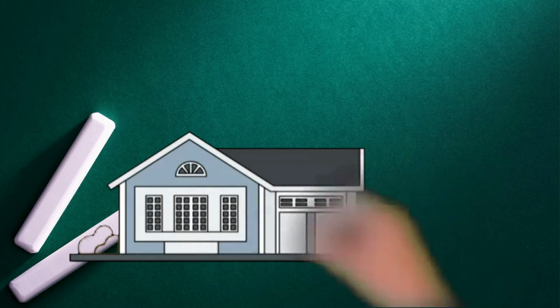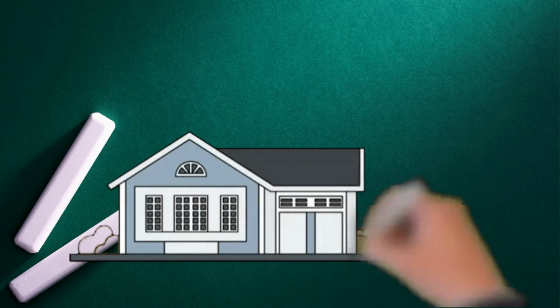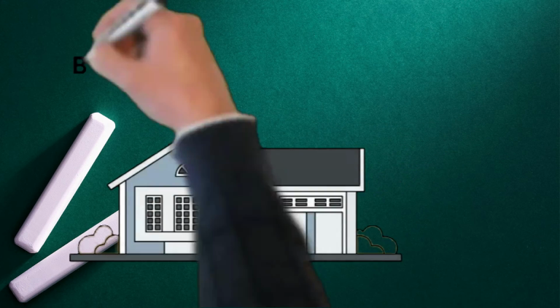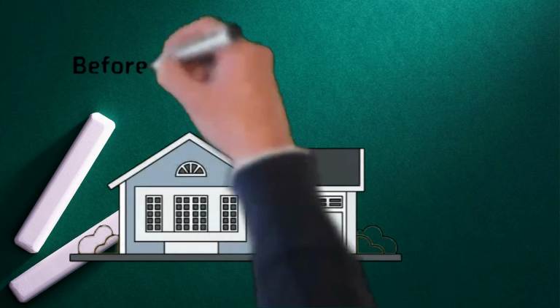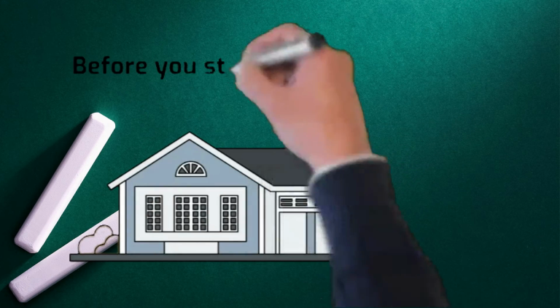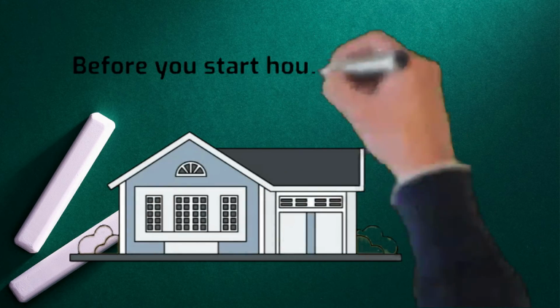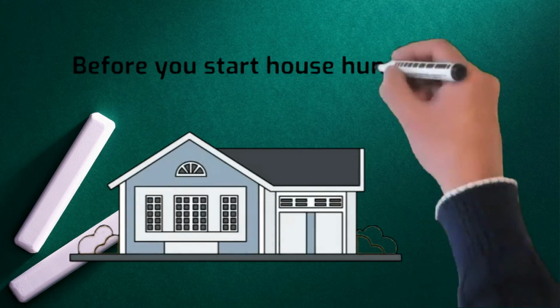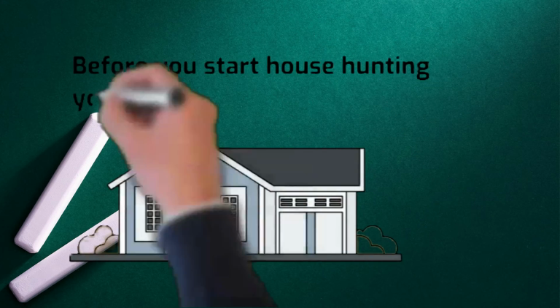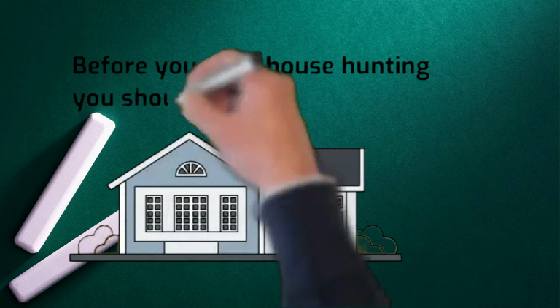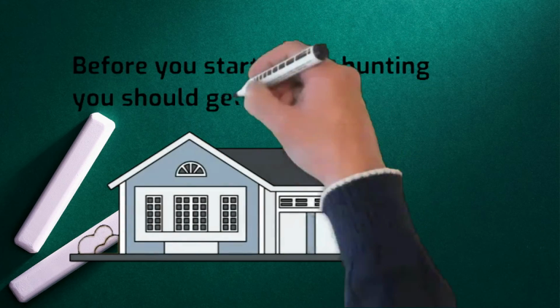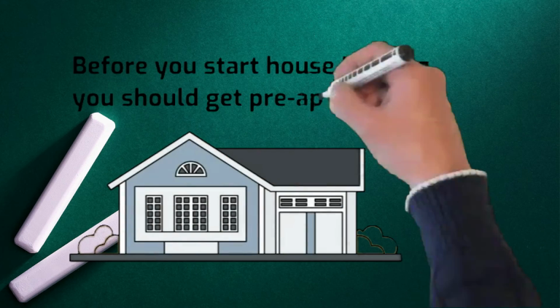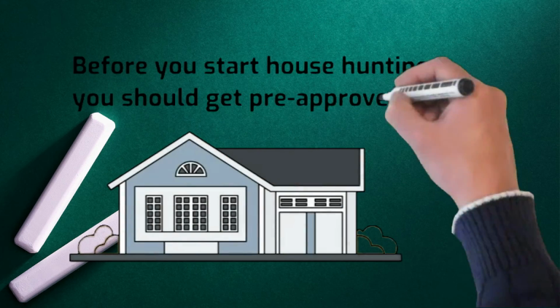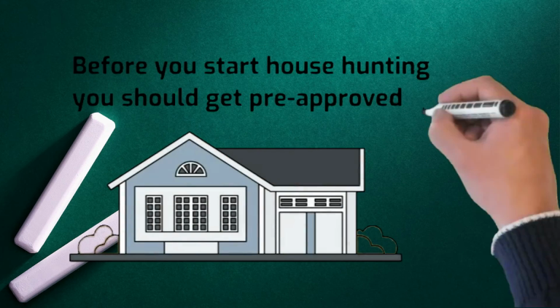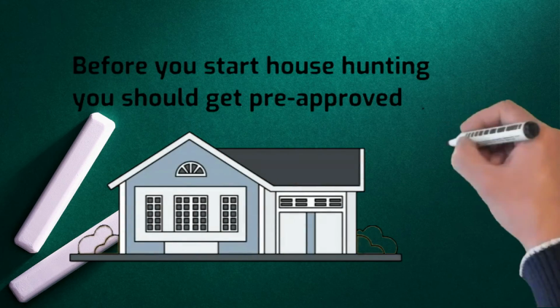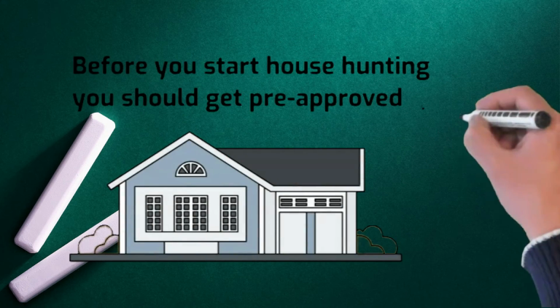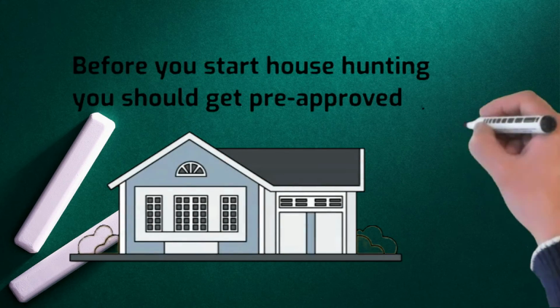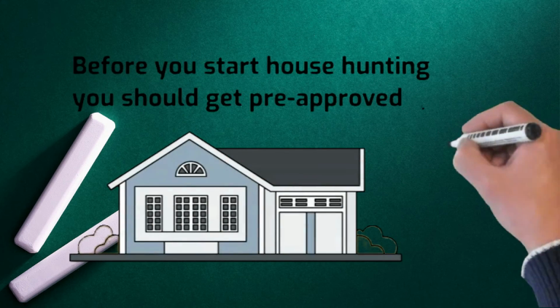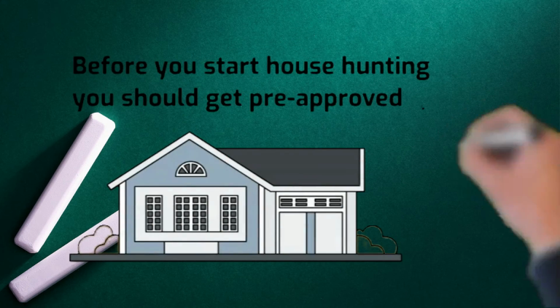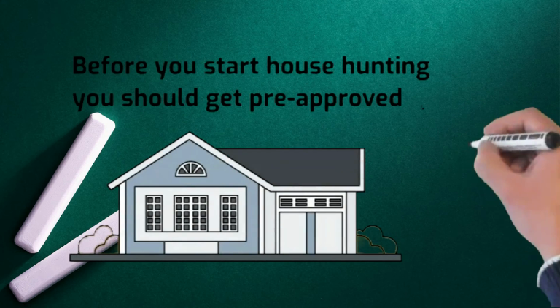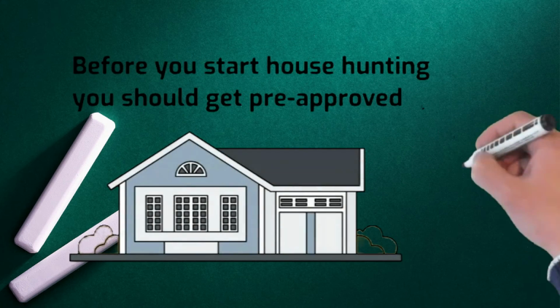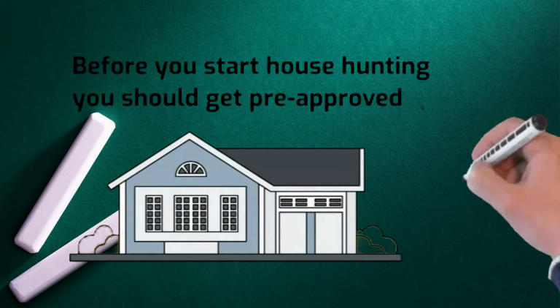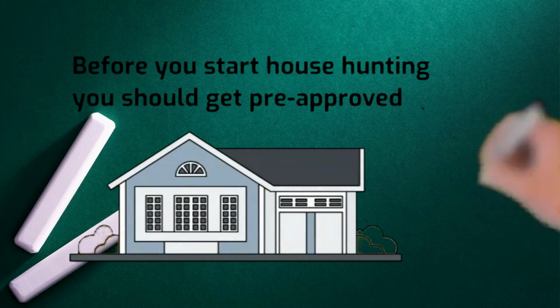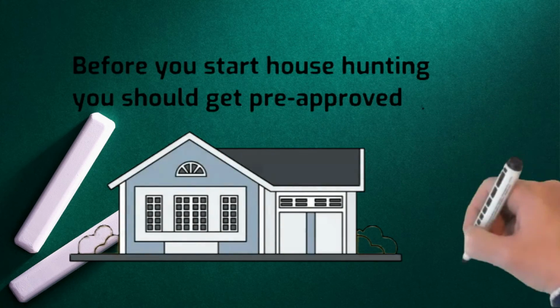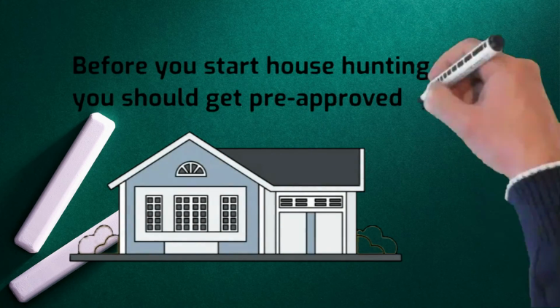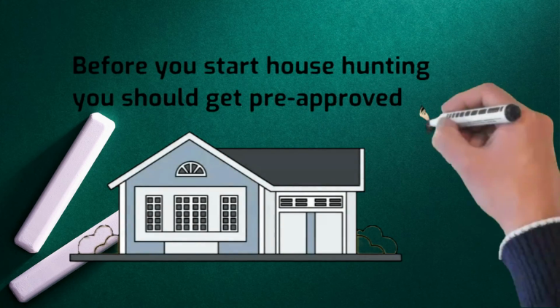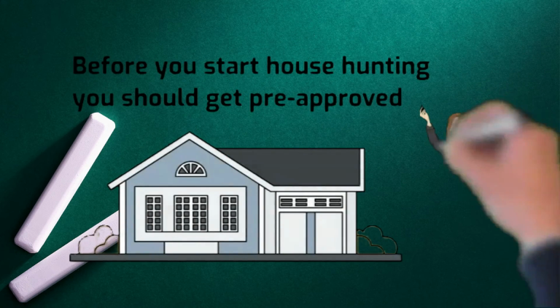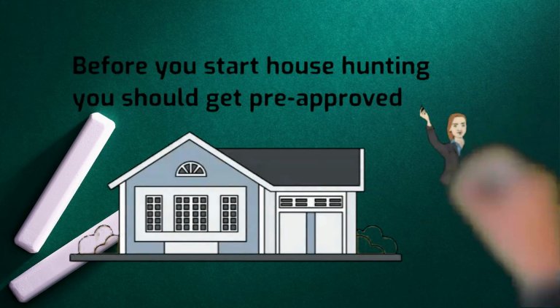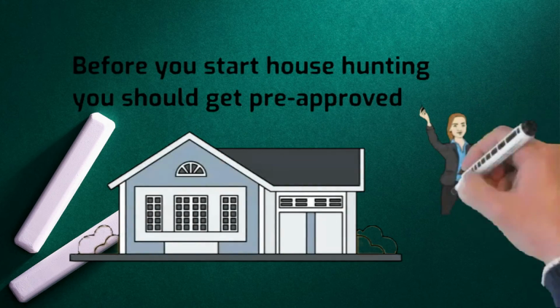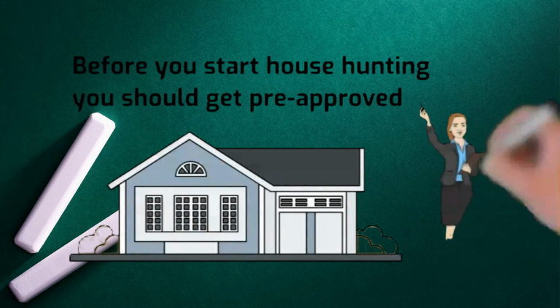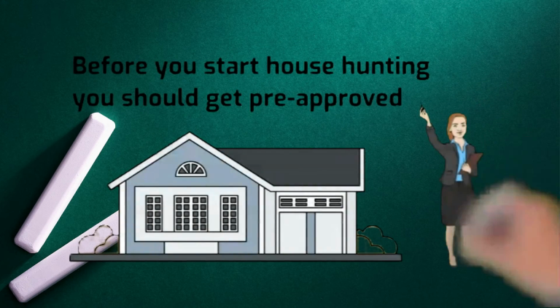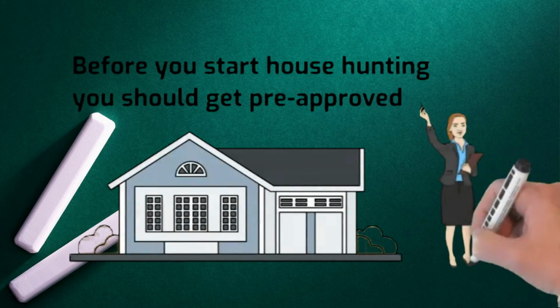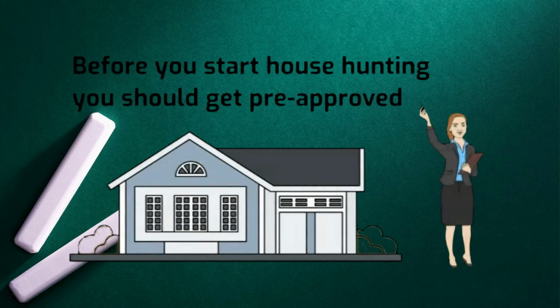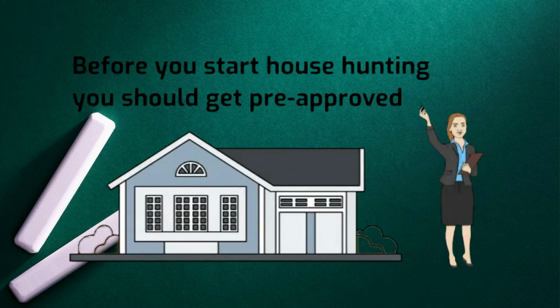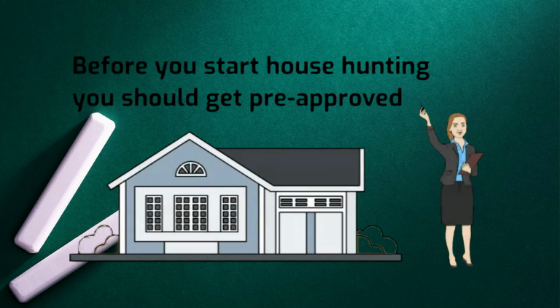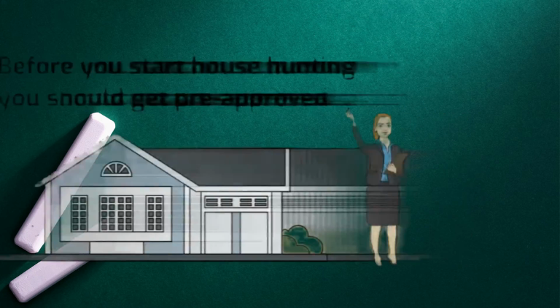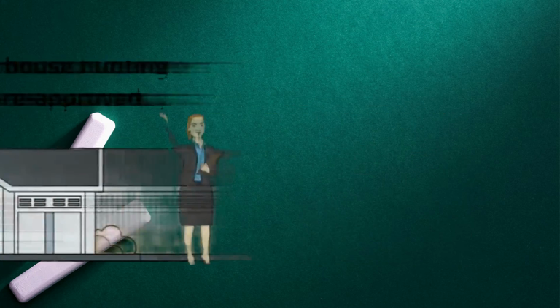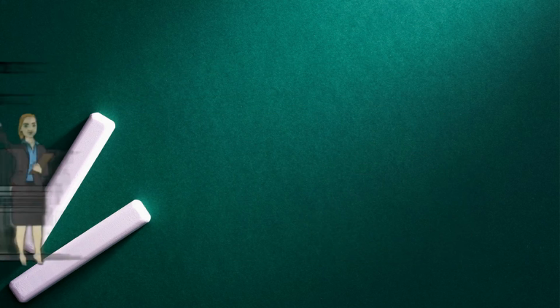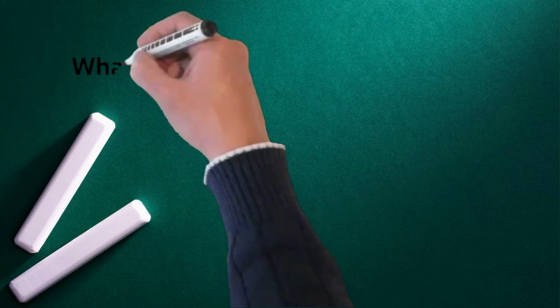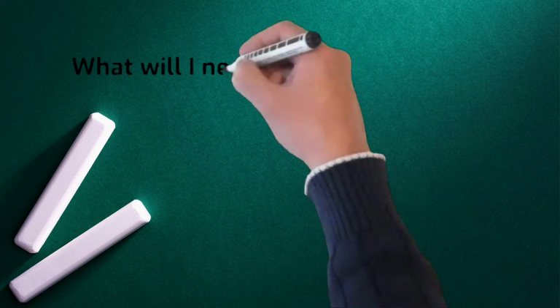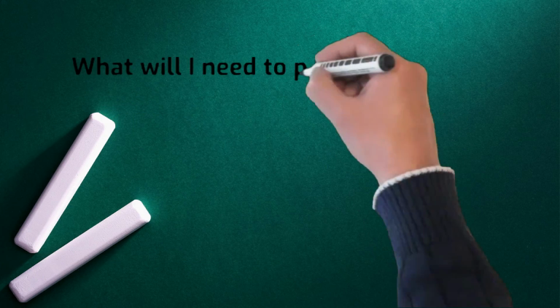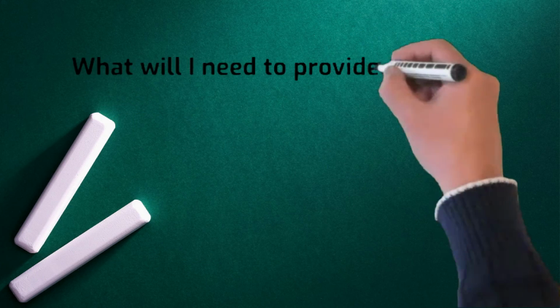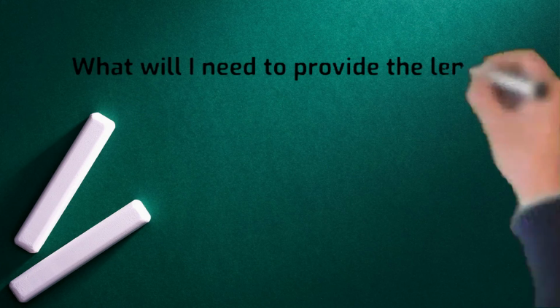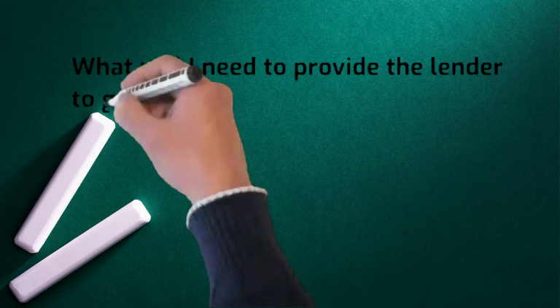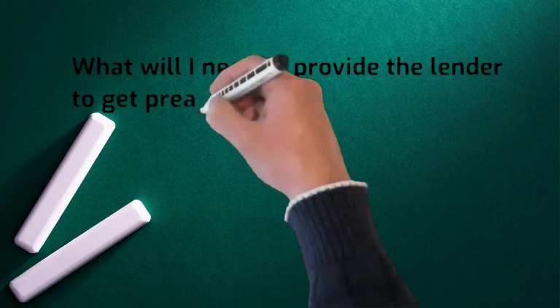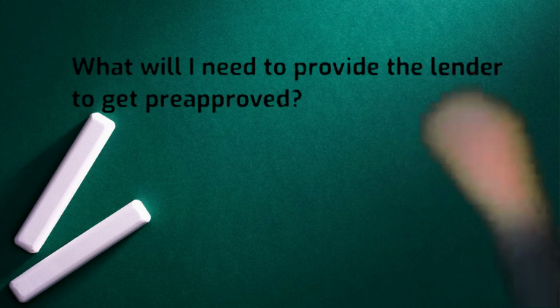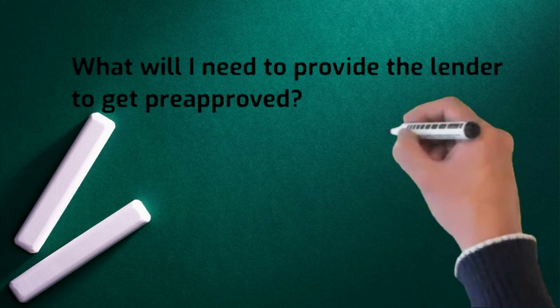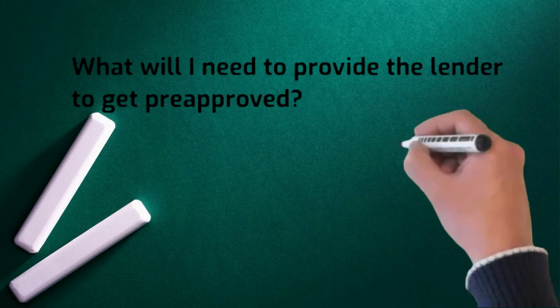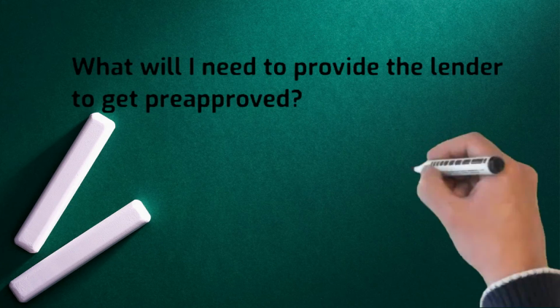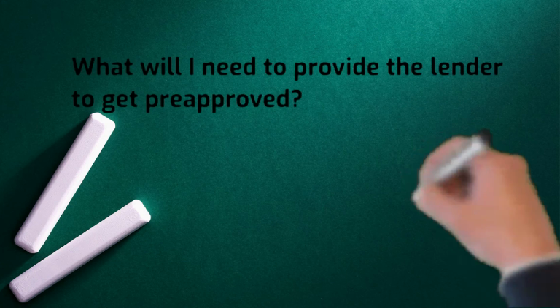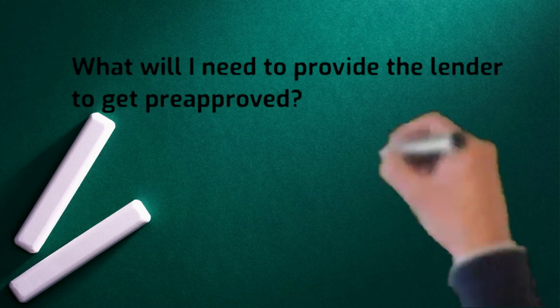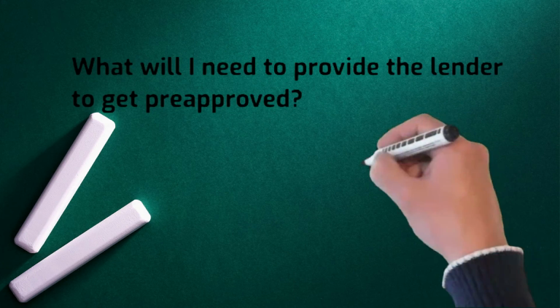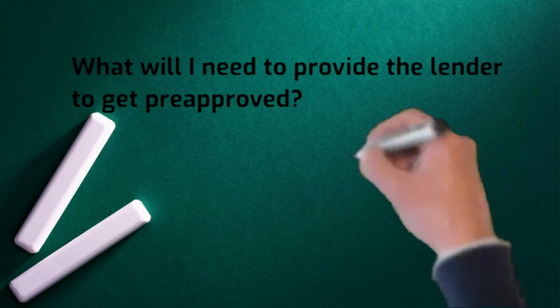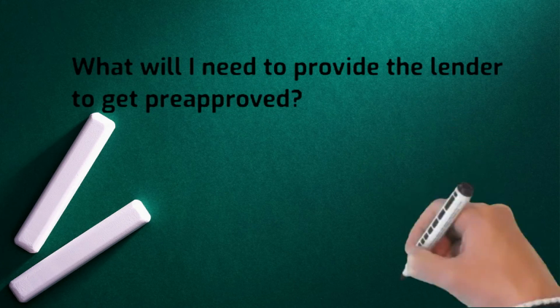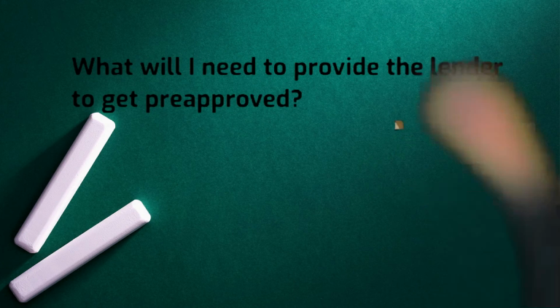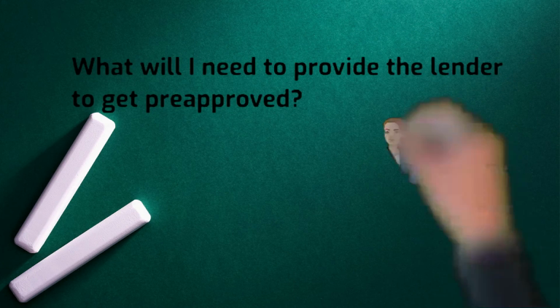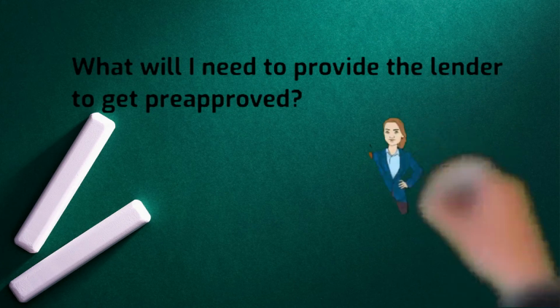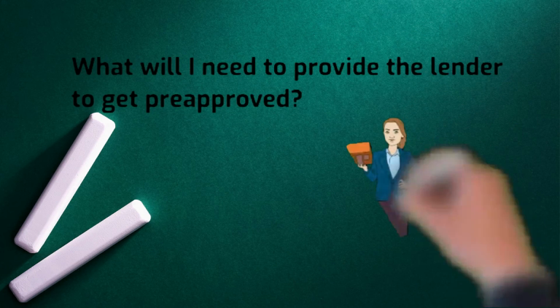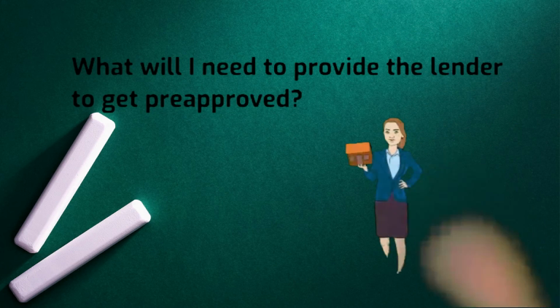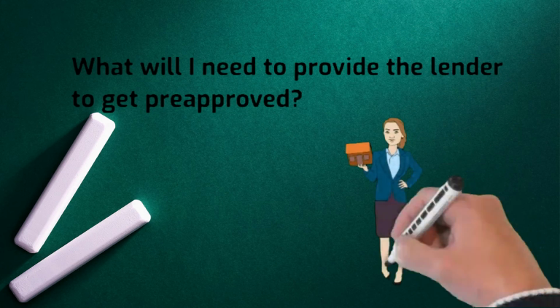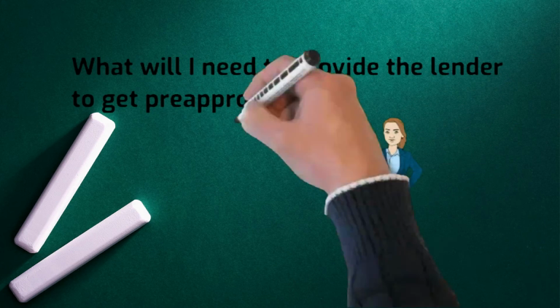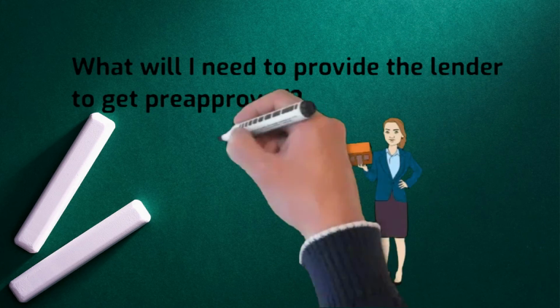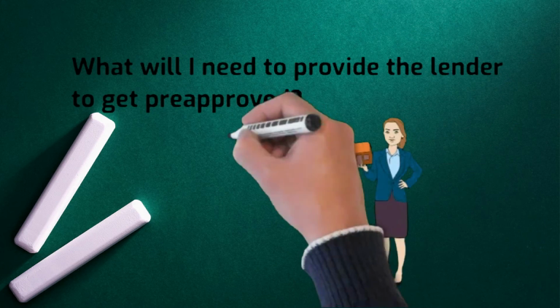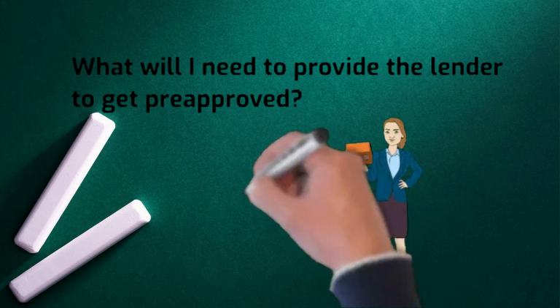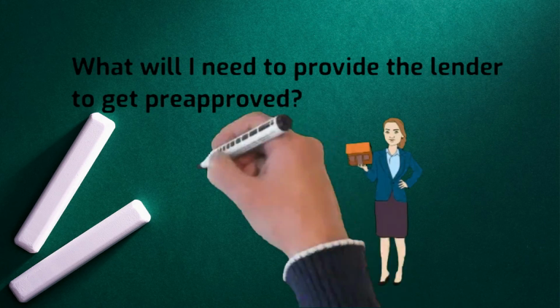Before you start house hunting, you should get pre-approved. What will I need to provide the lender to get pre-approved?